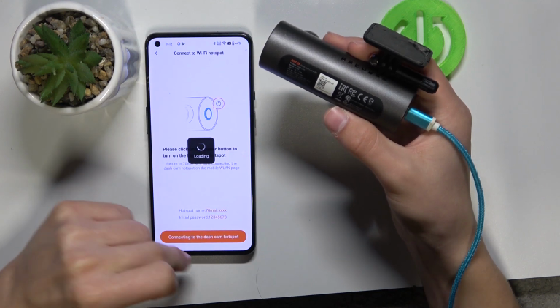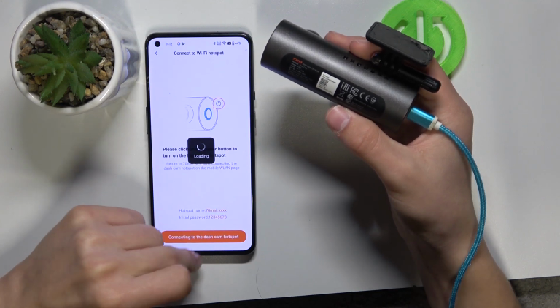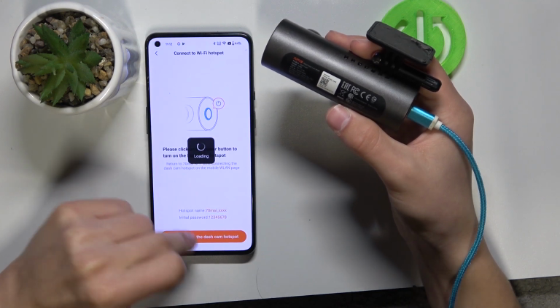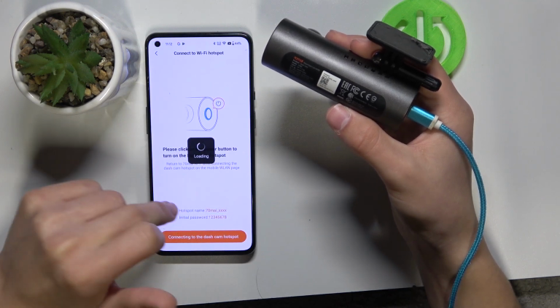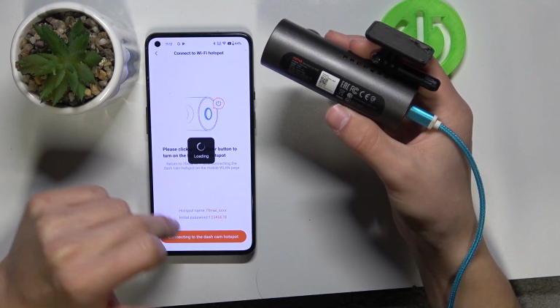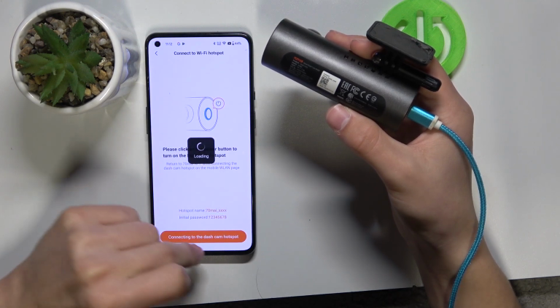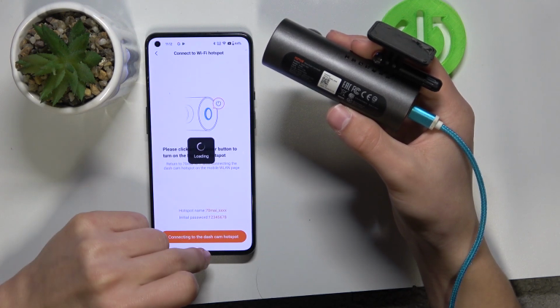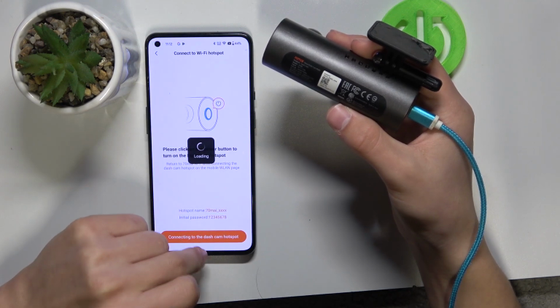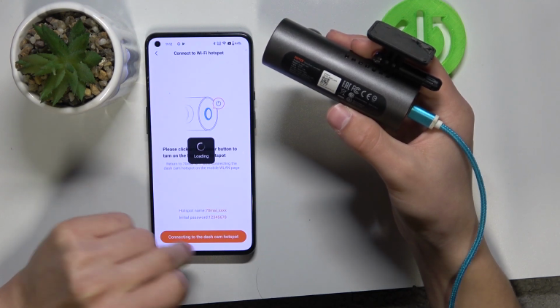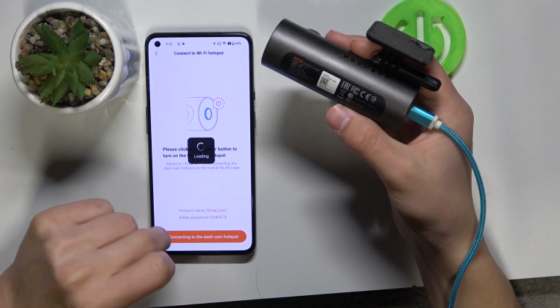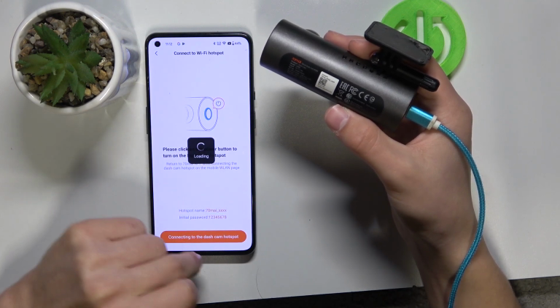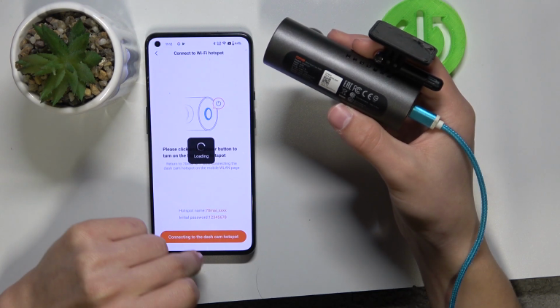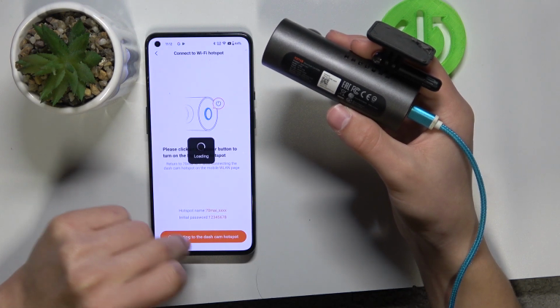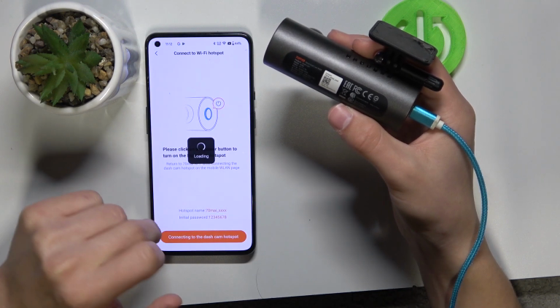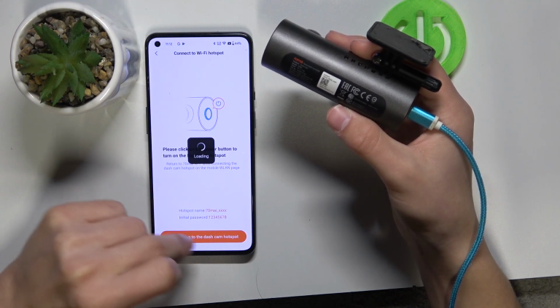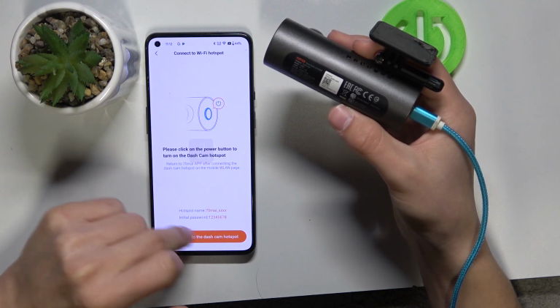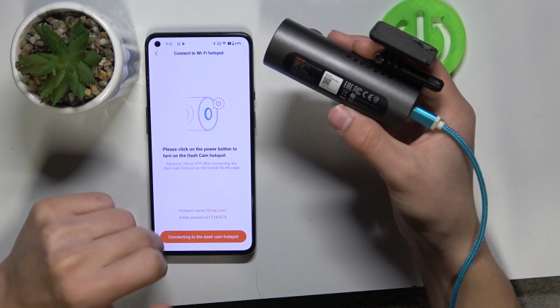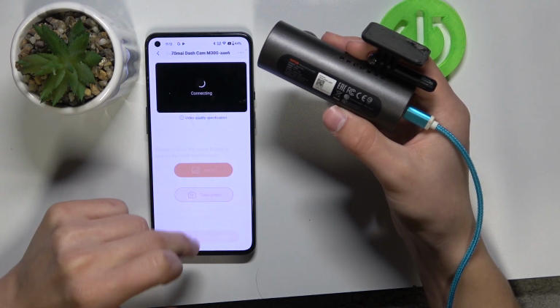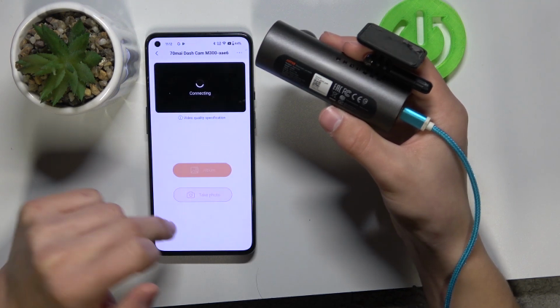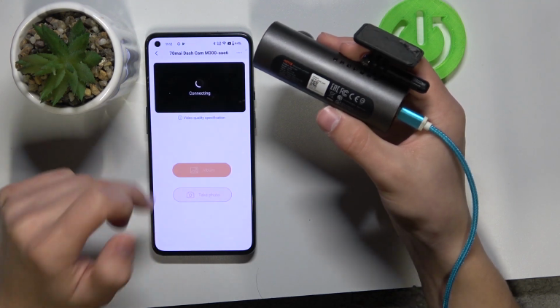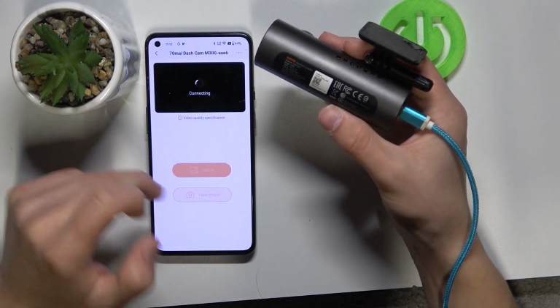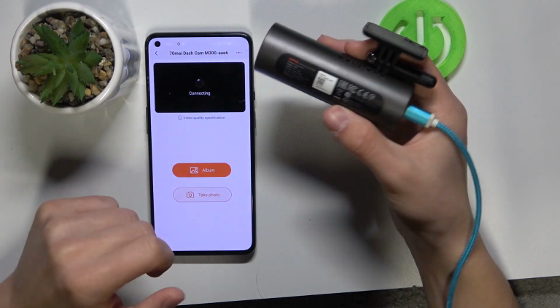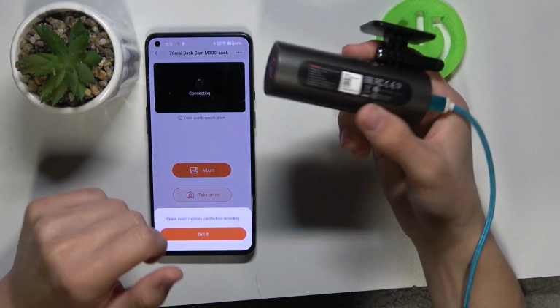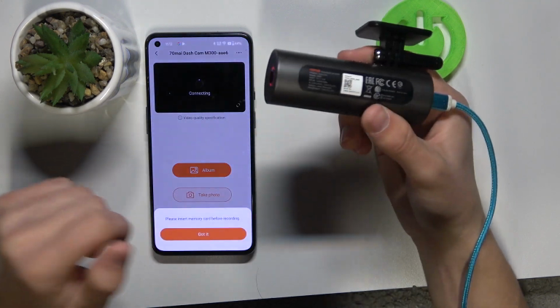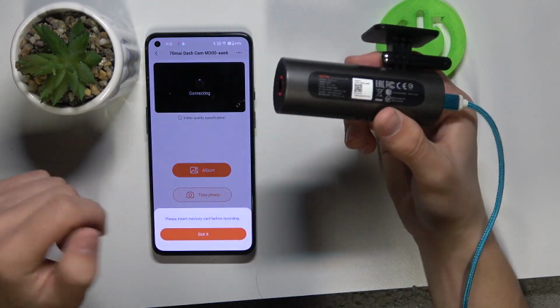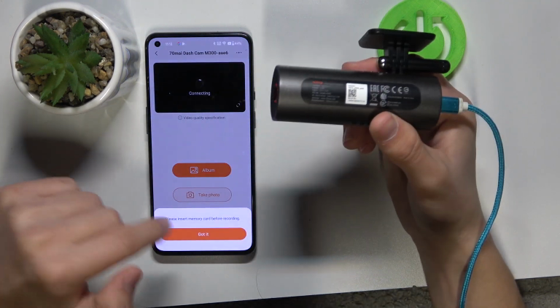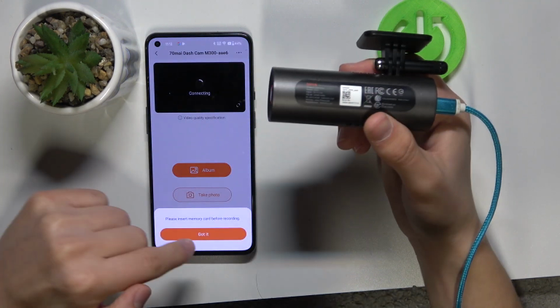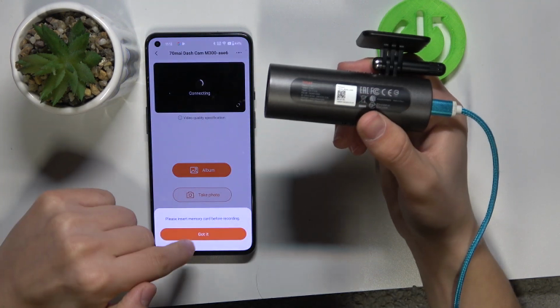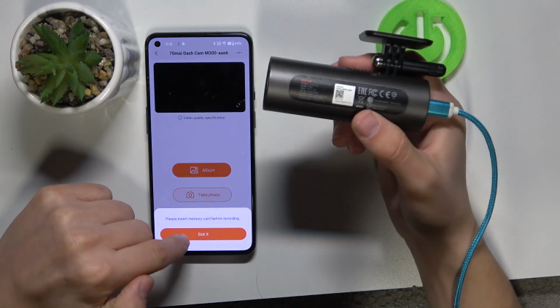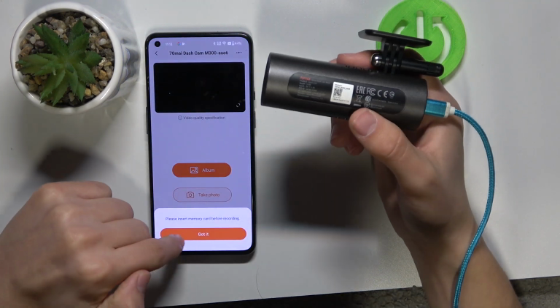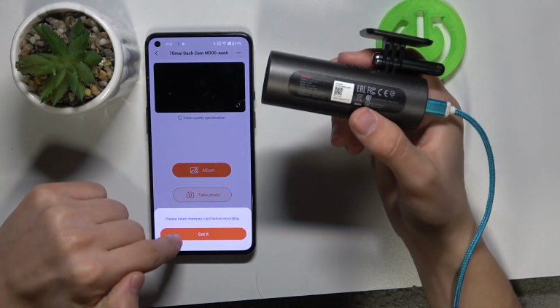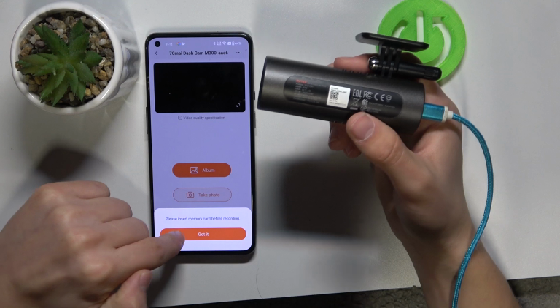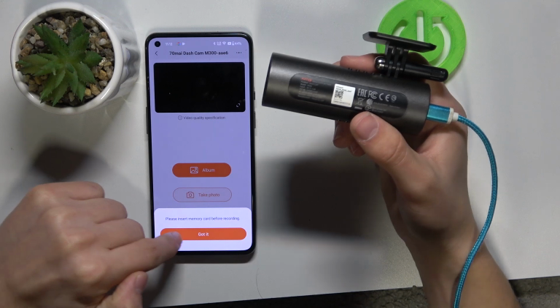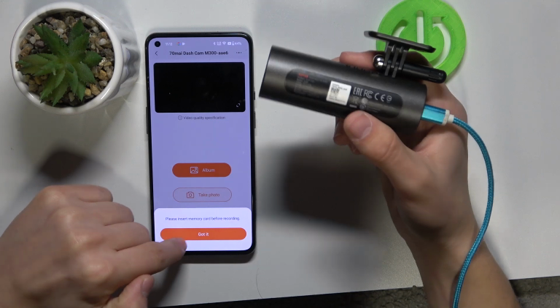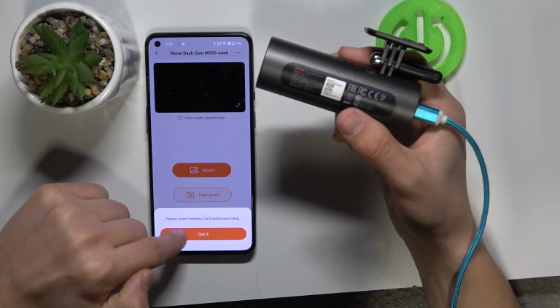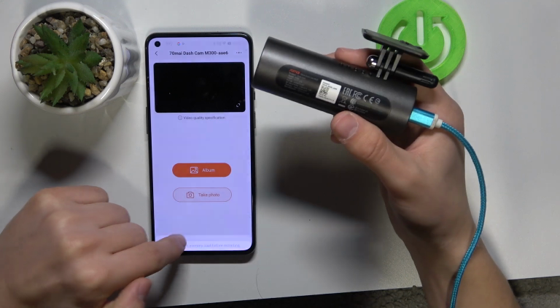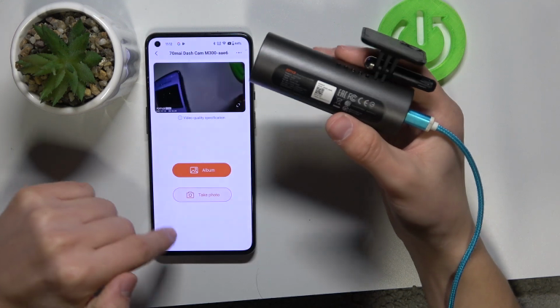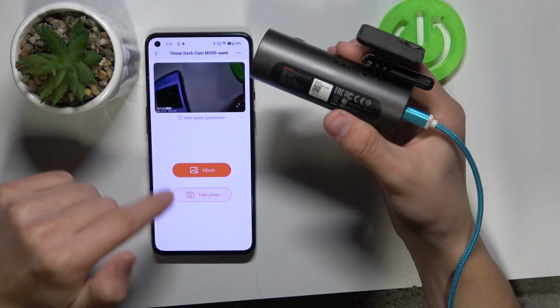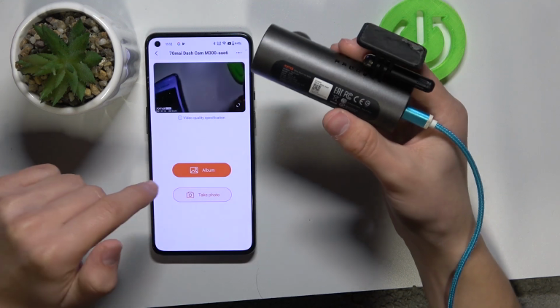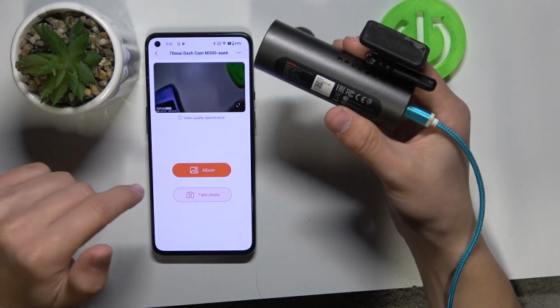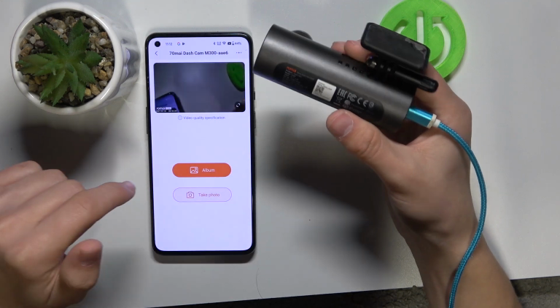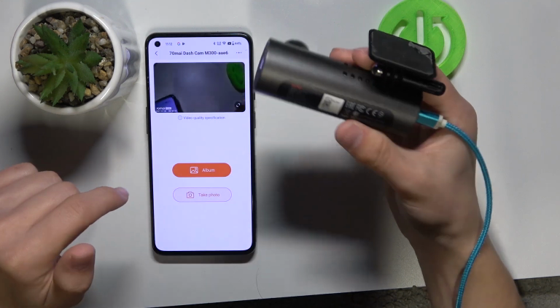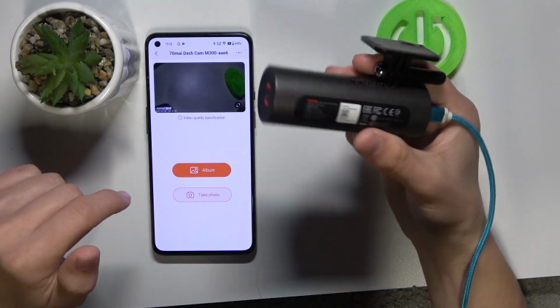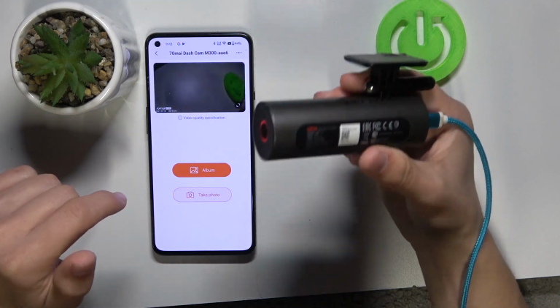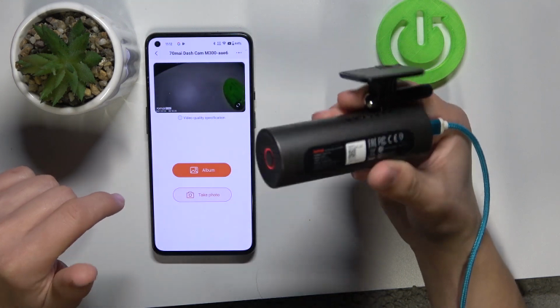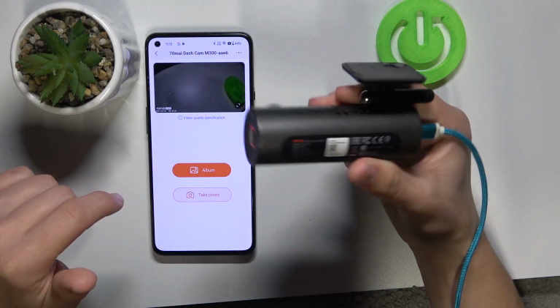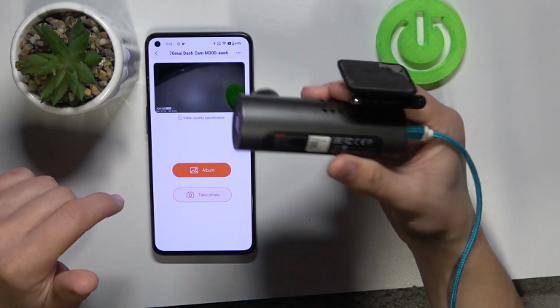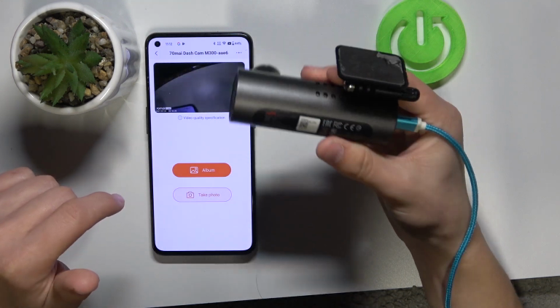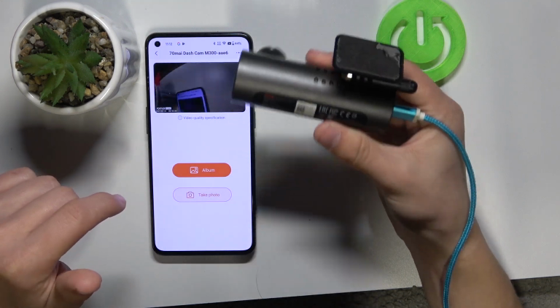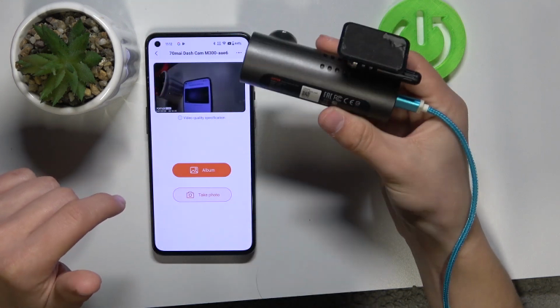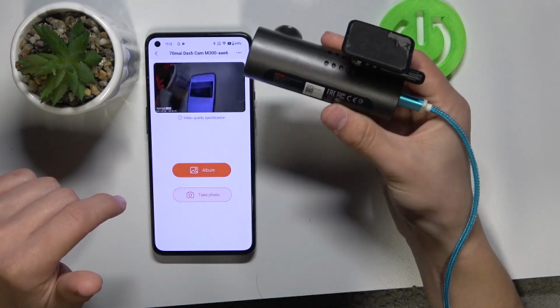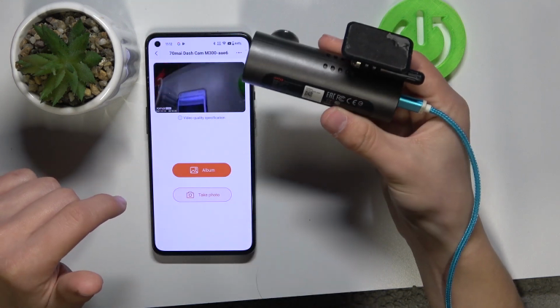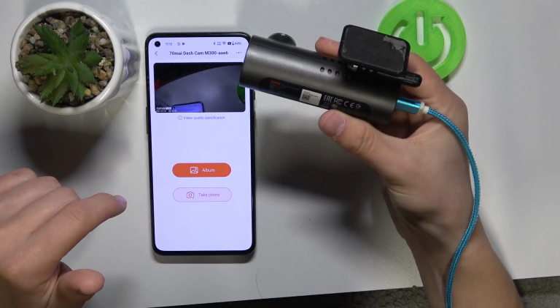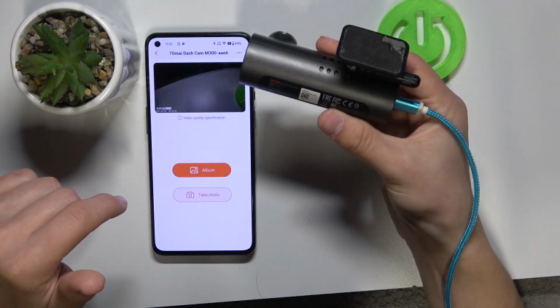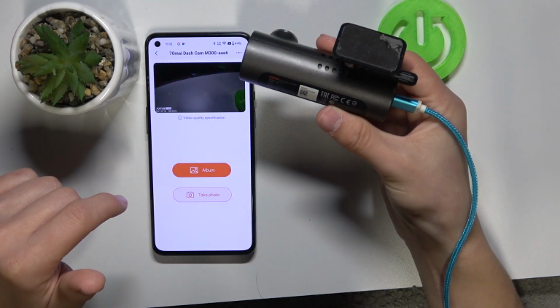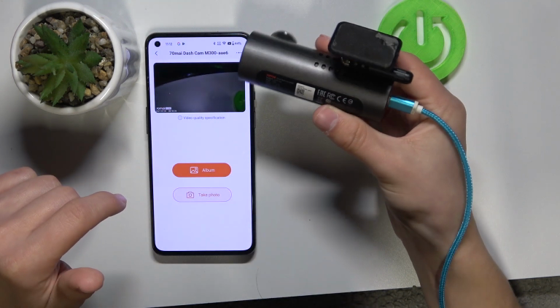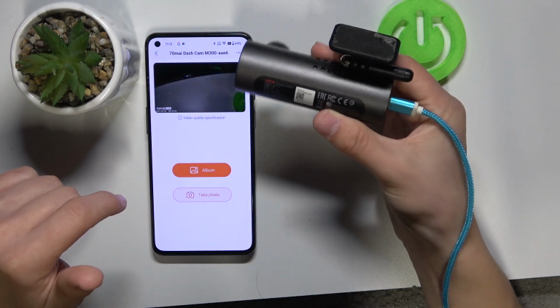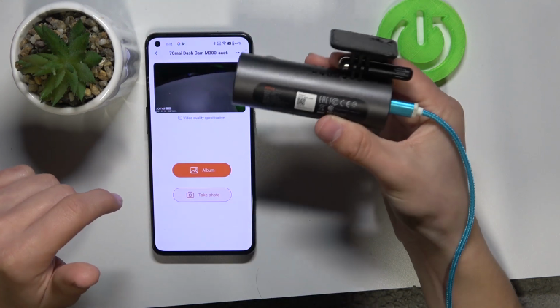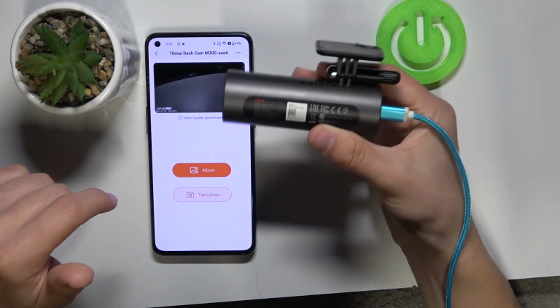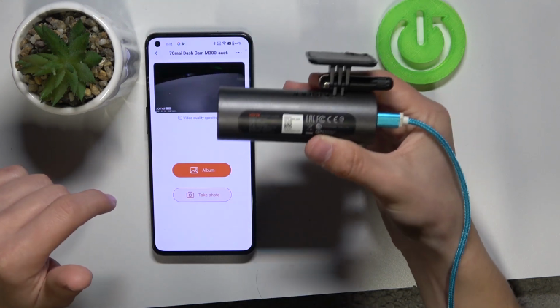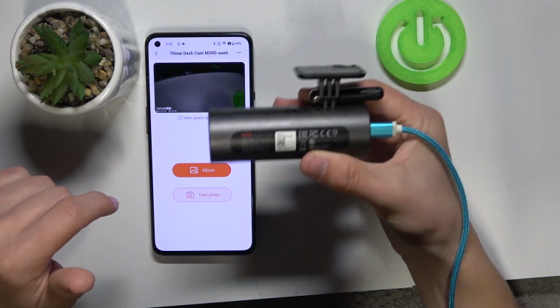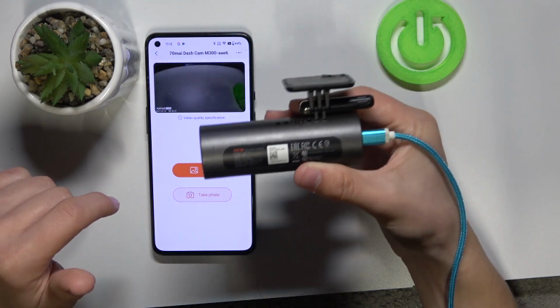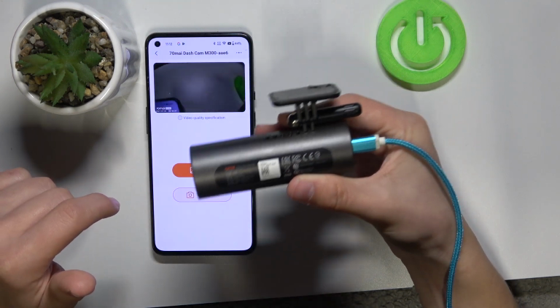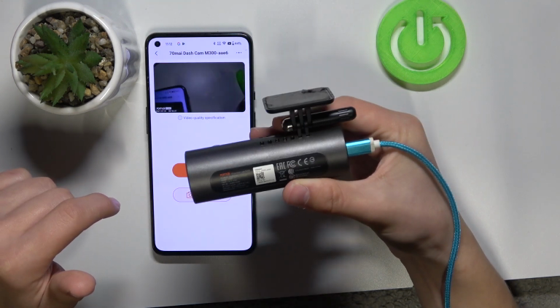There's your password to the dashcam, and as you connect it, you will see it's already recording.